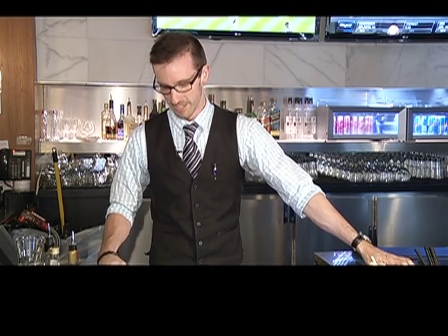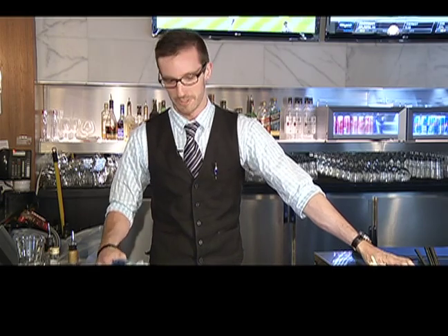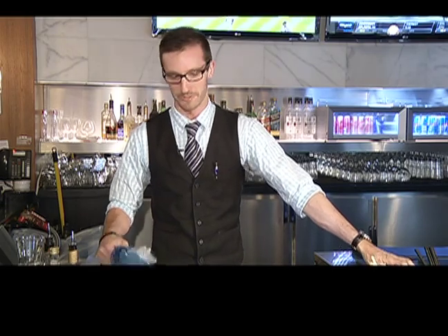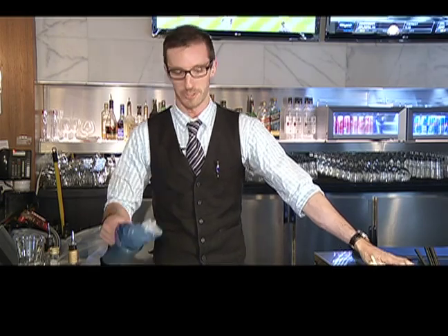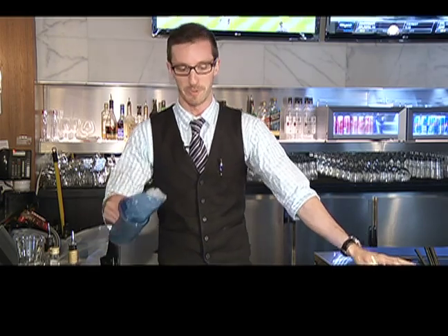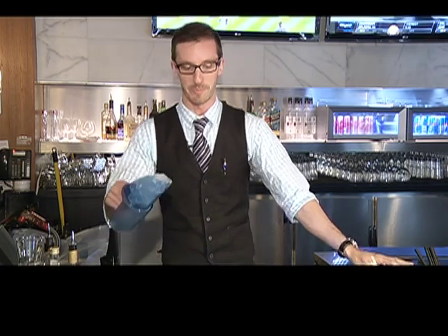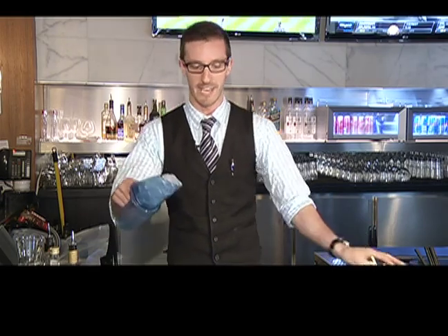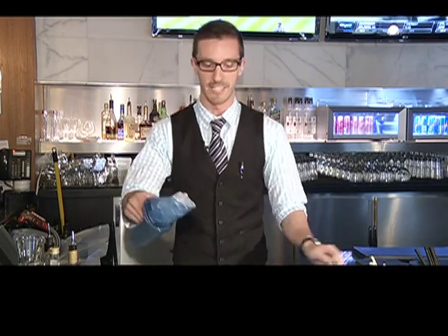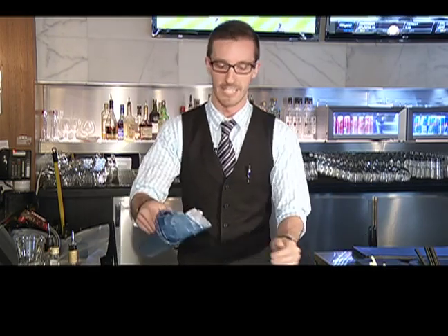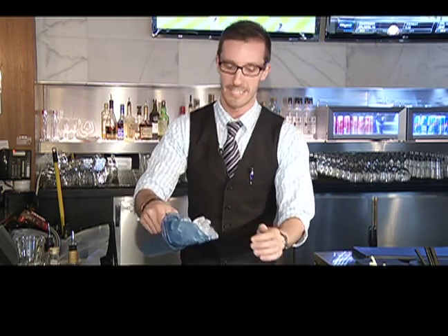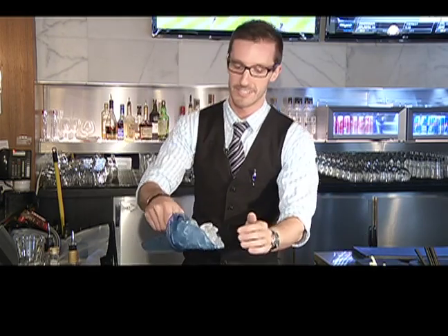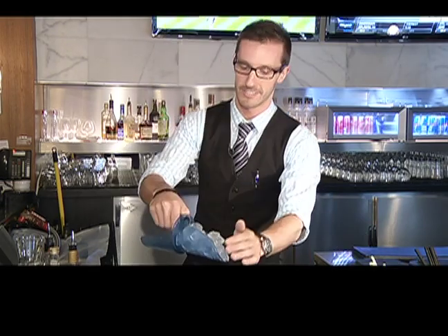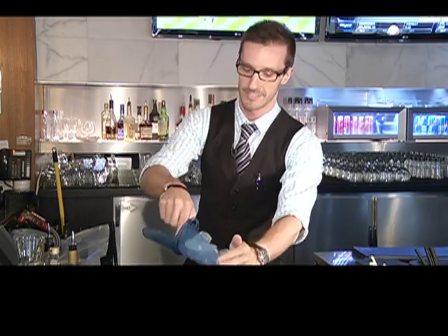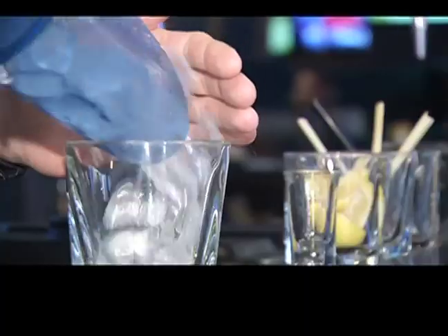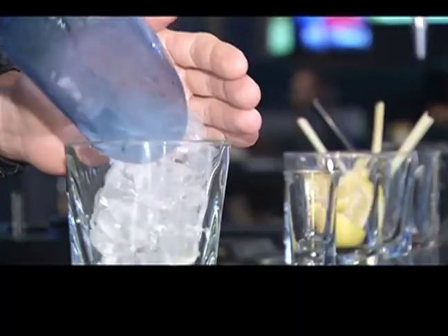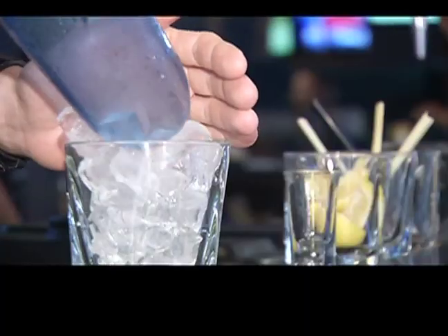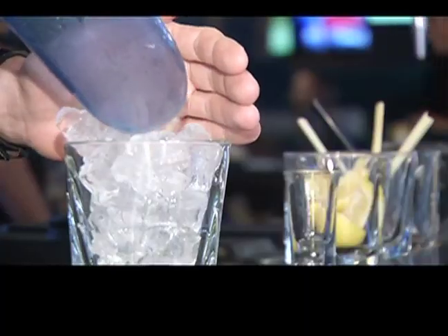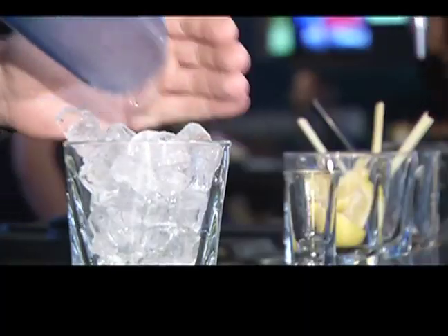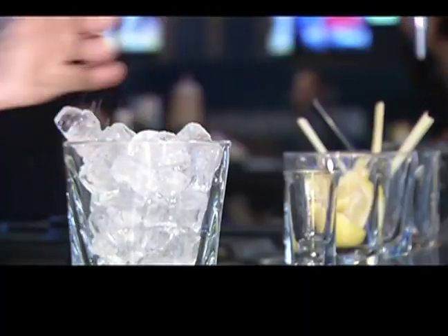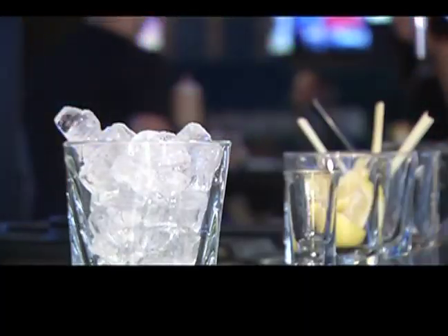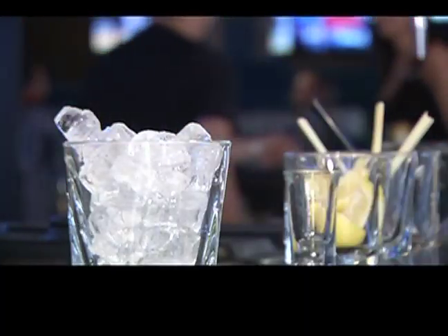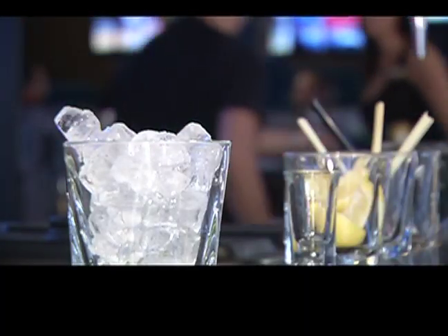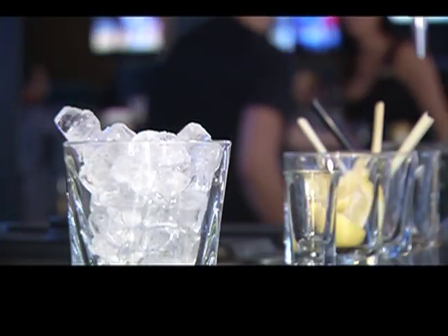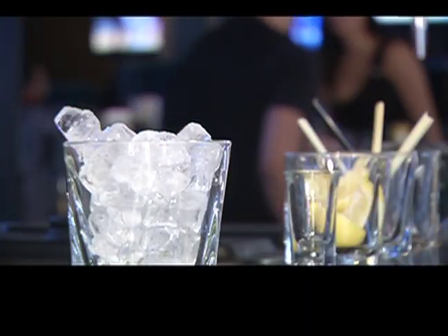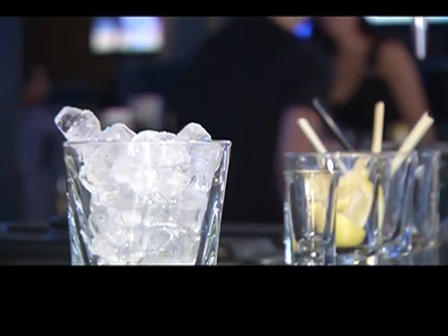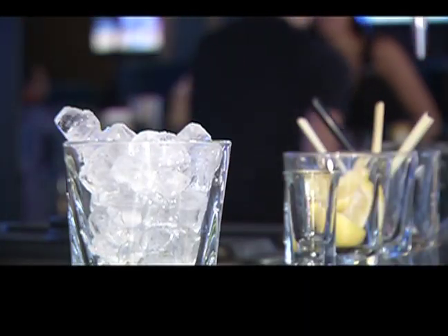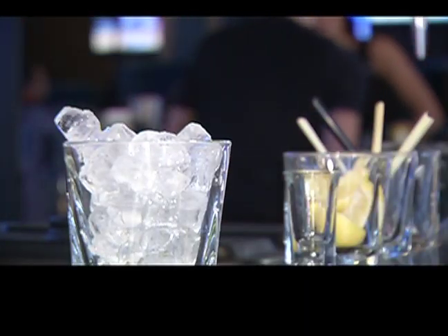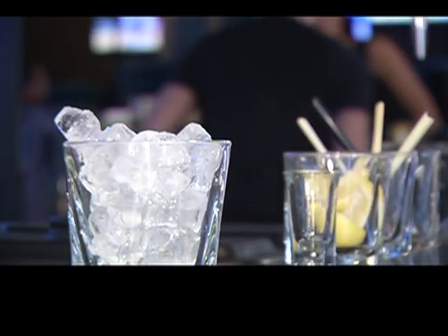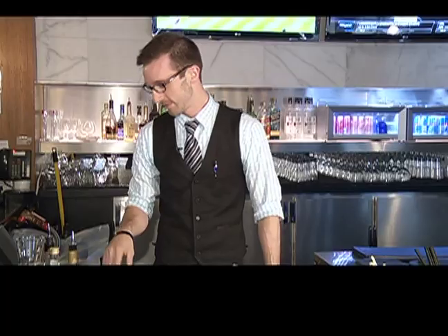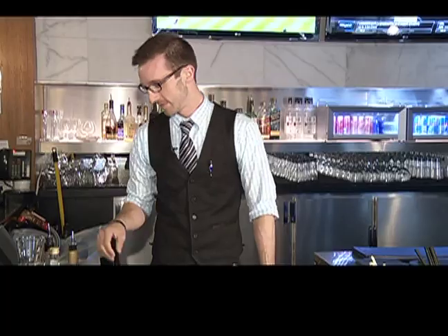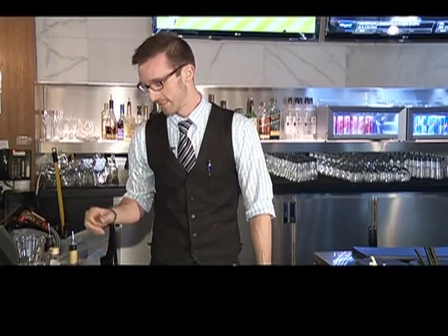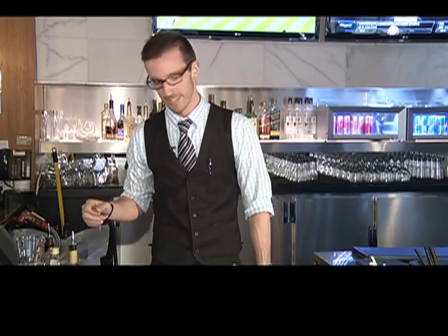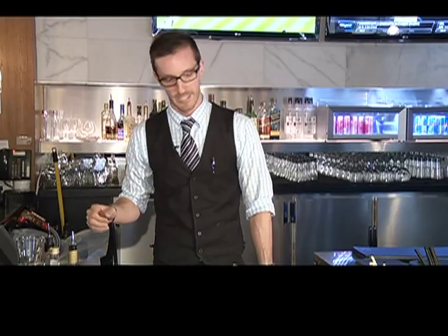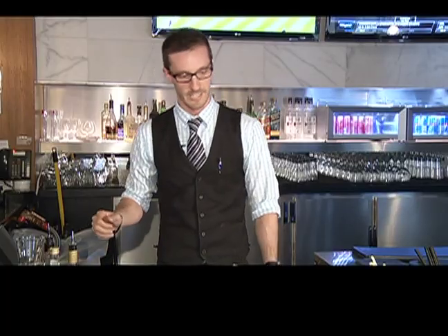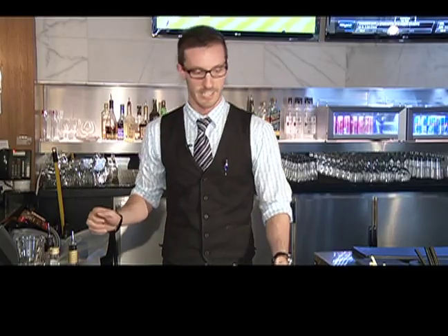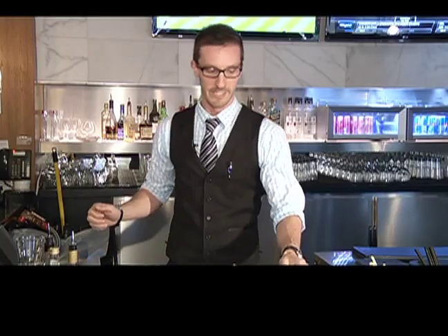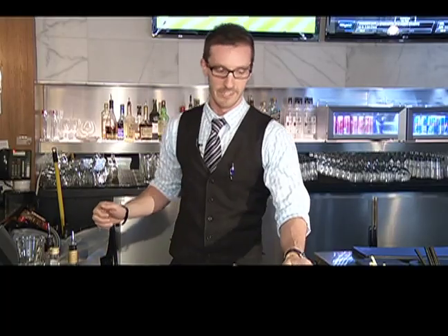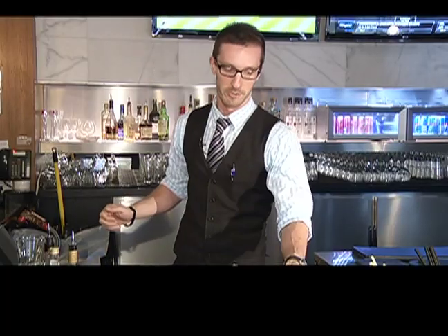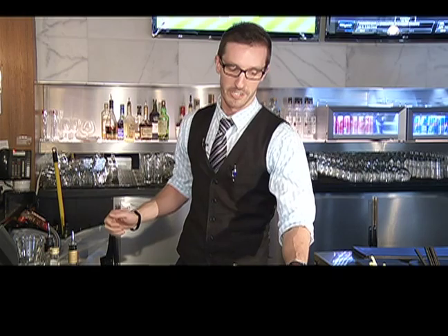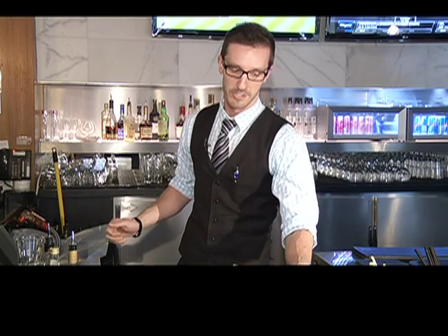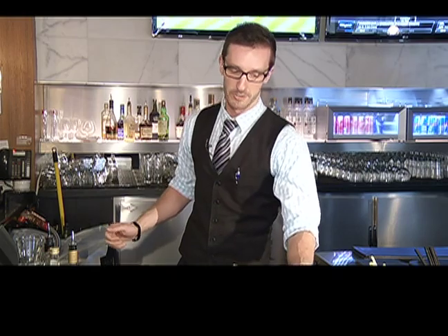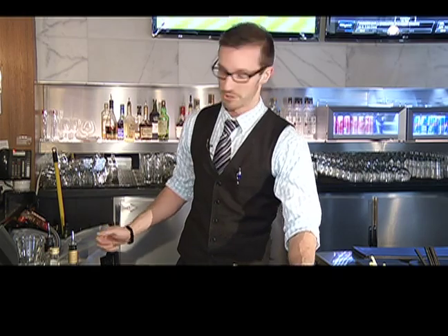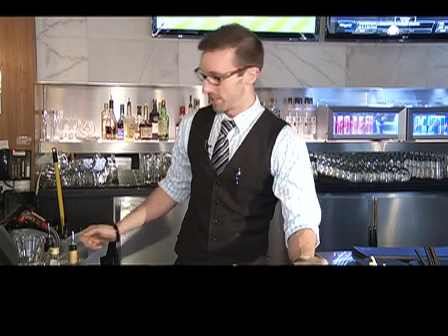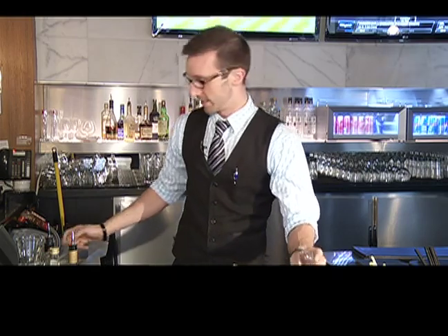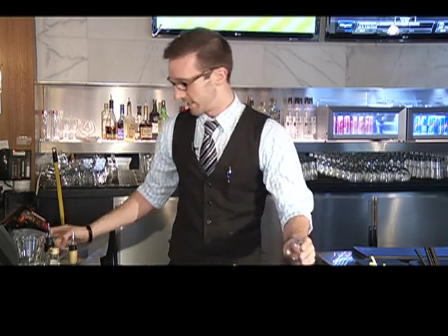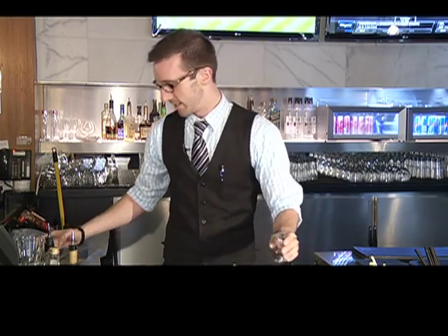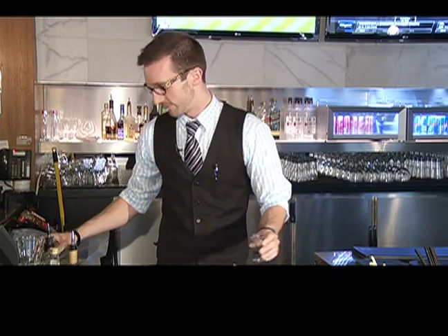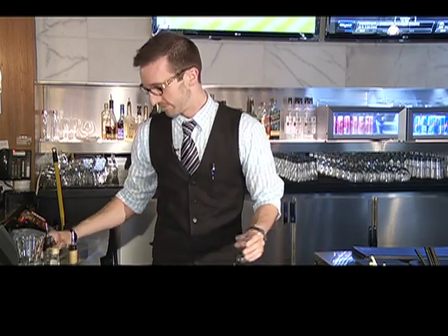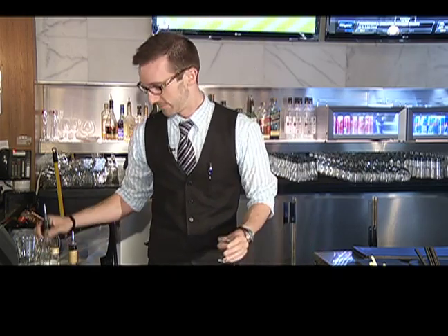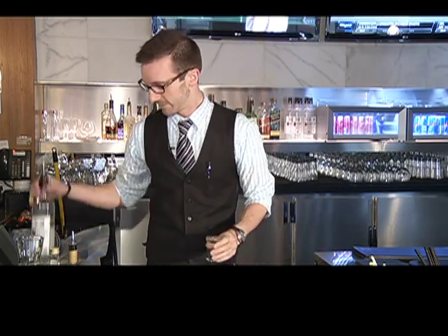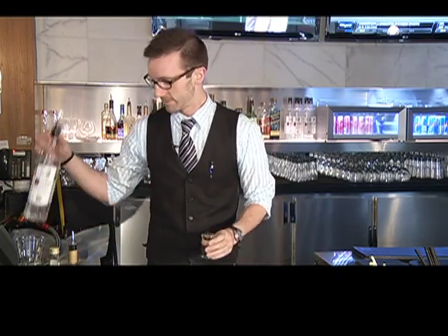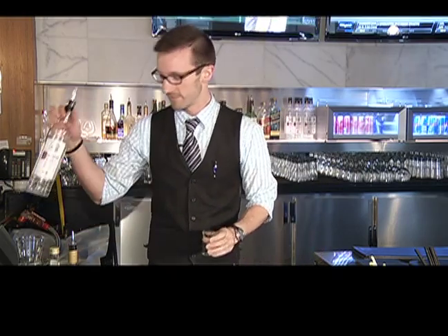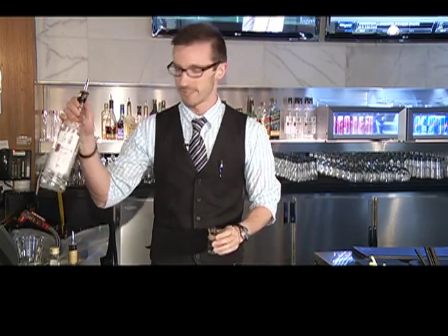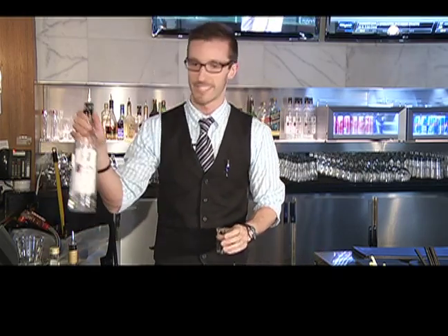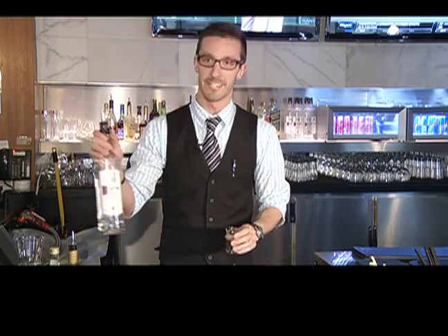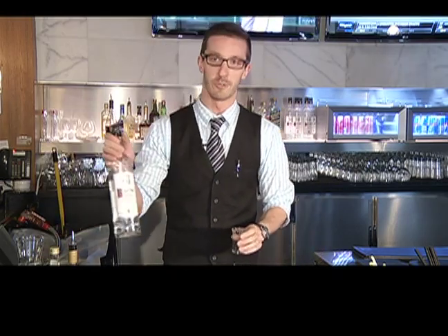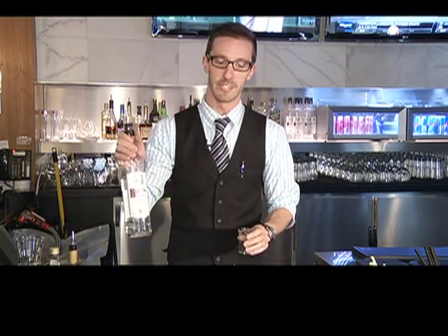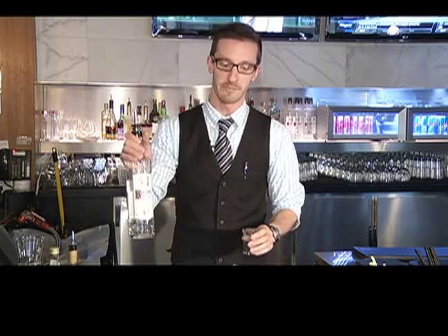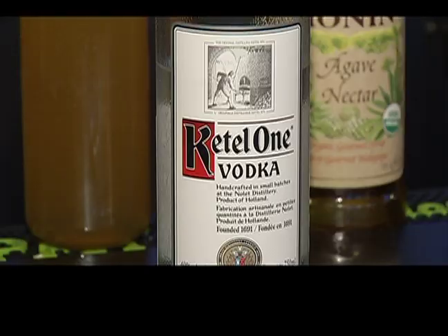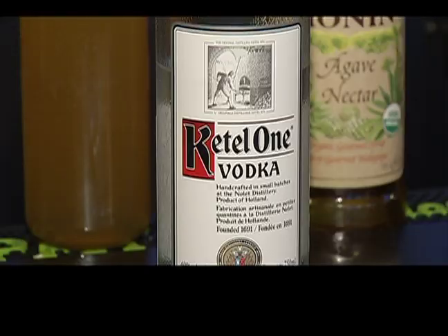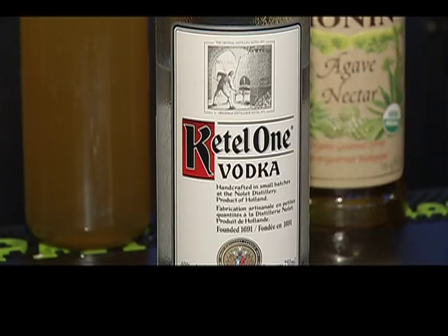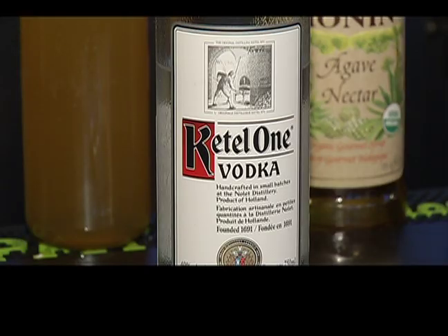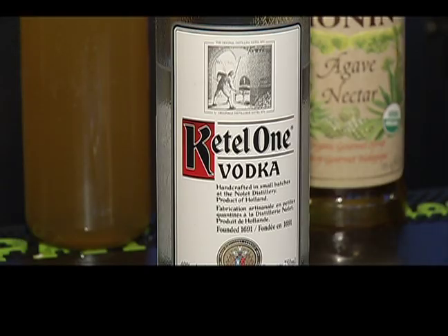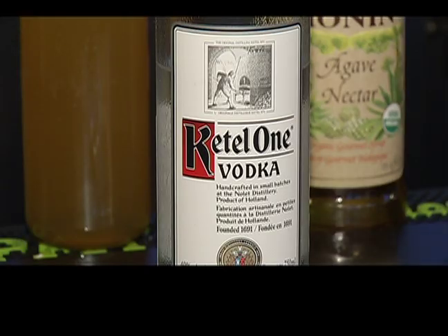So first we pack a glass with a whole lot of ice. And then we're going to do a shot of Kettle One, premium vodka.